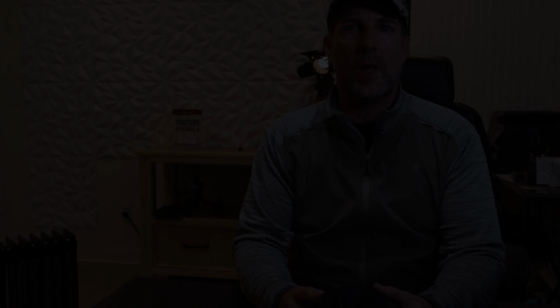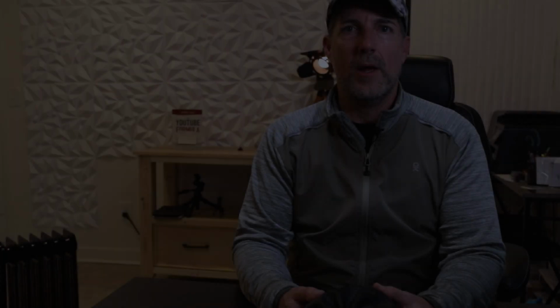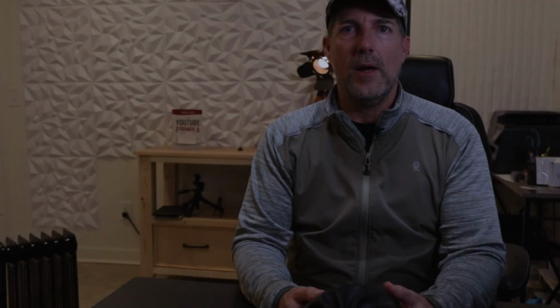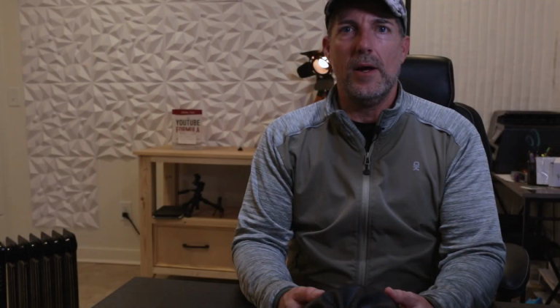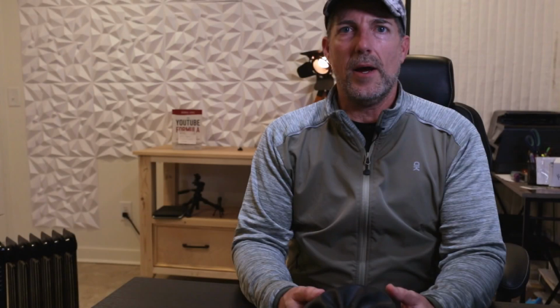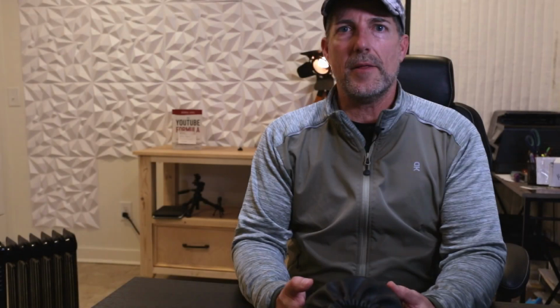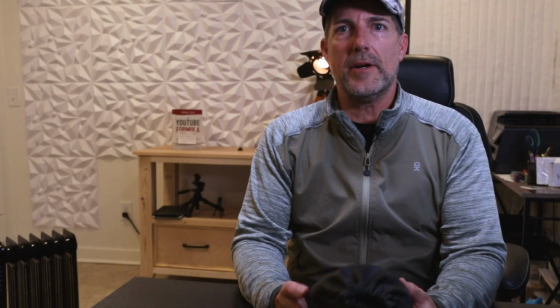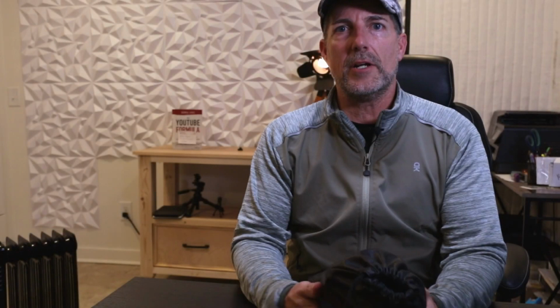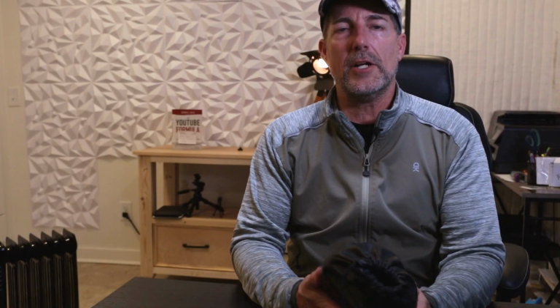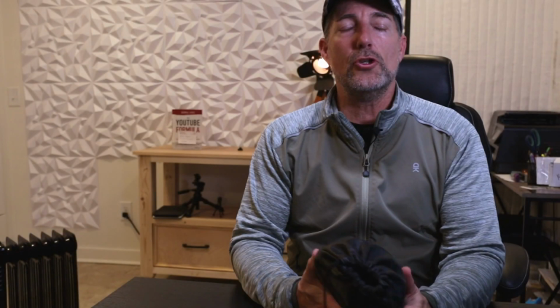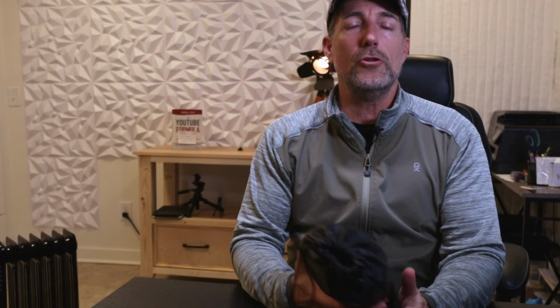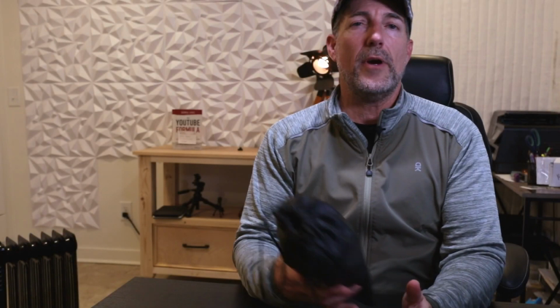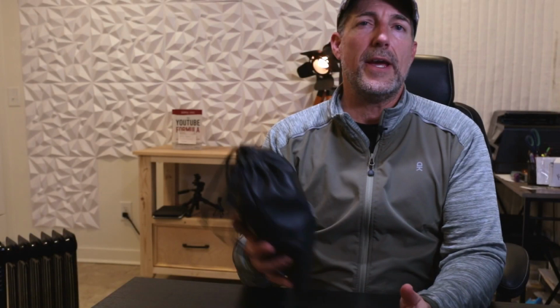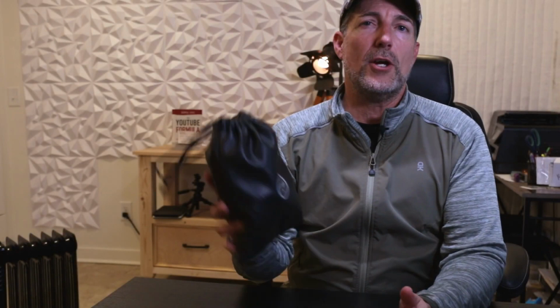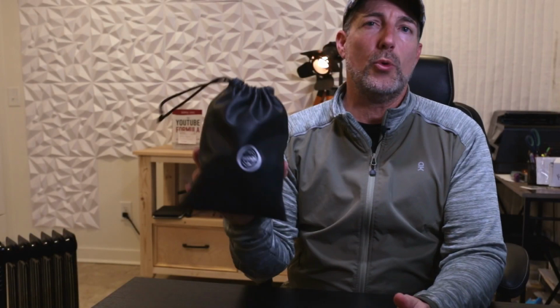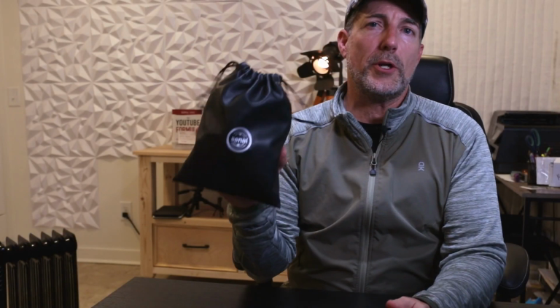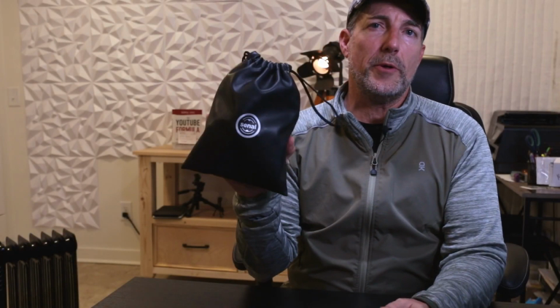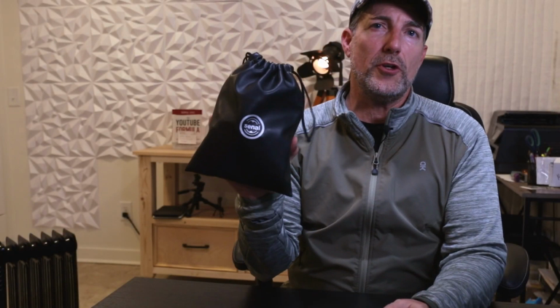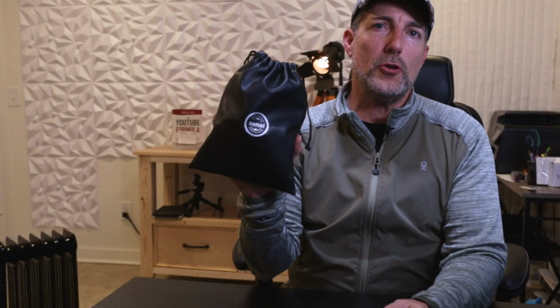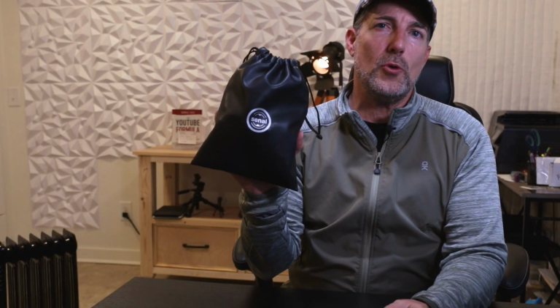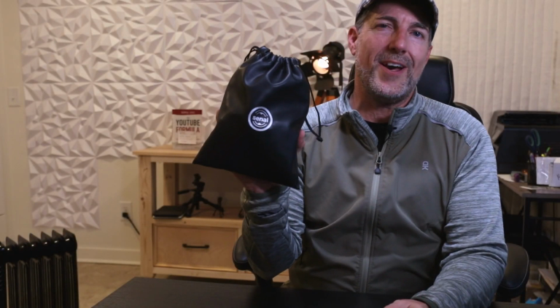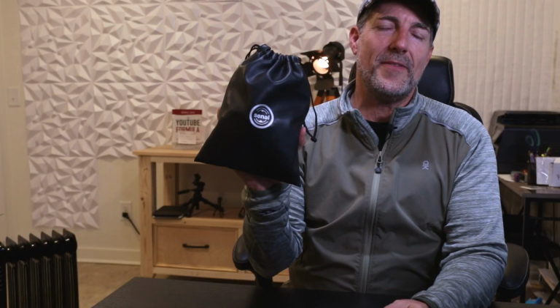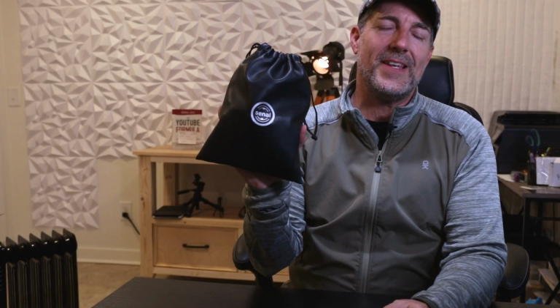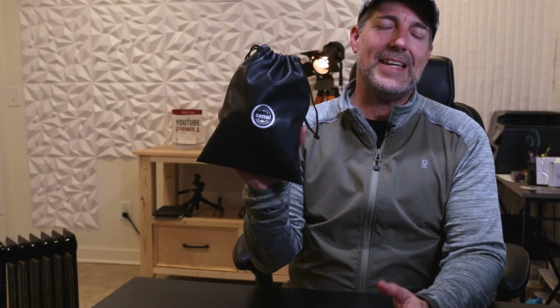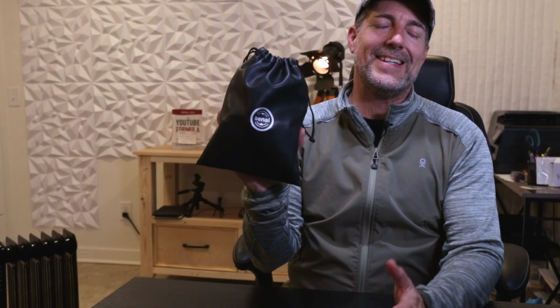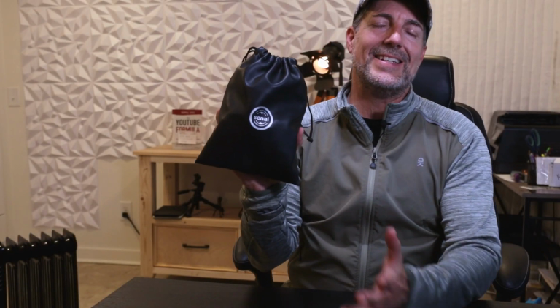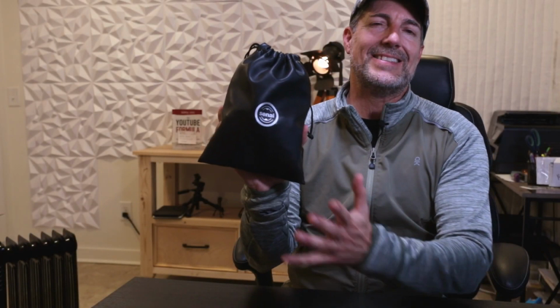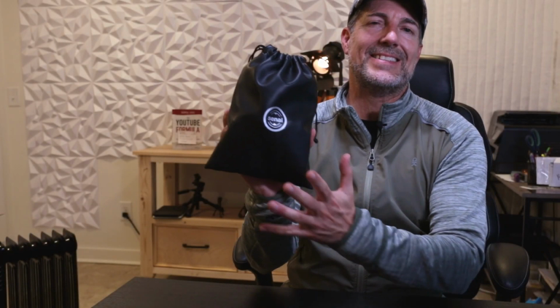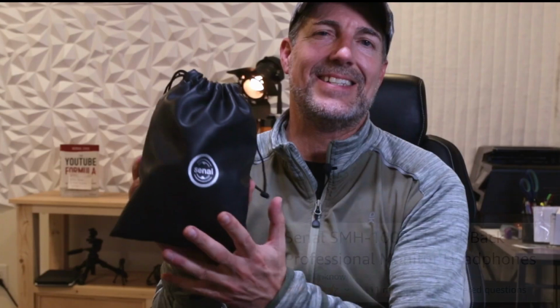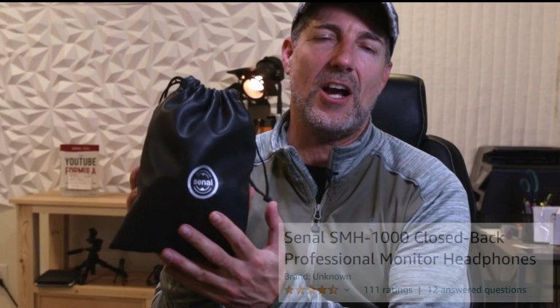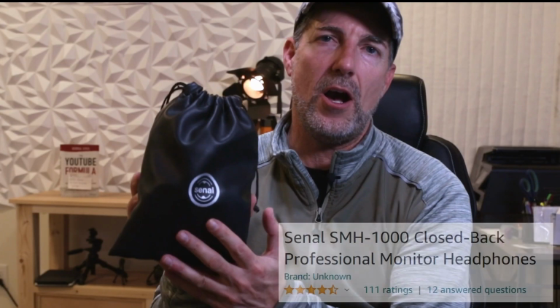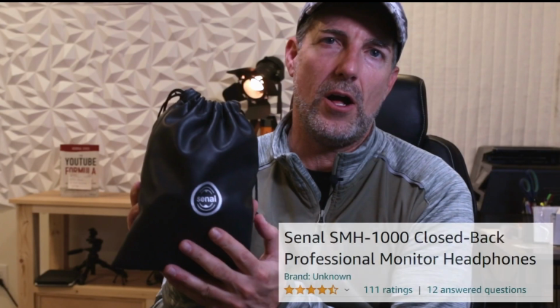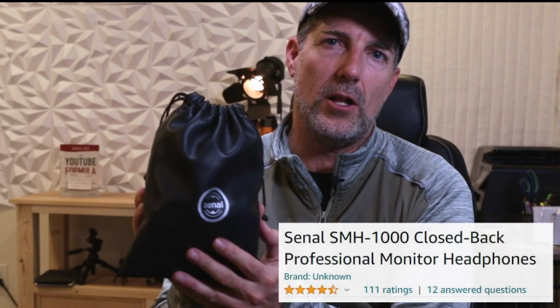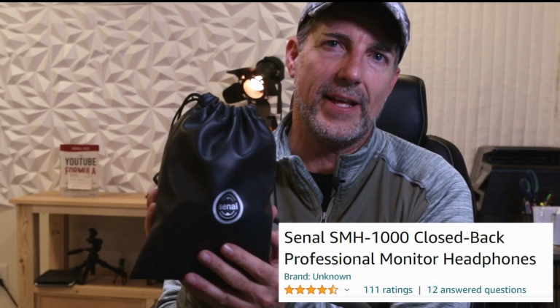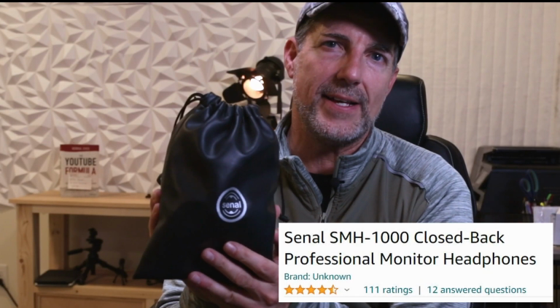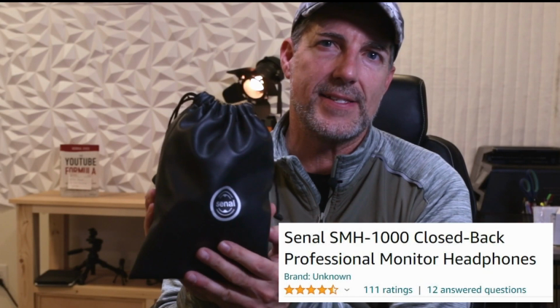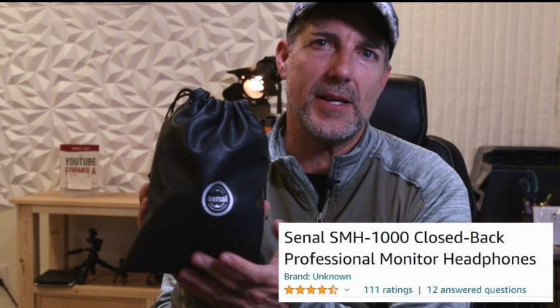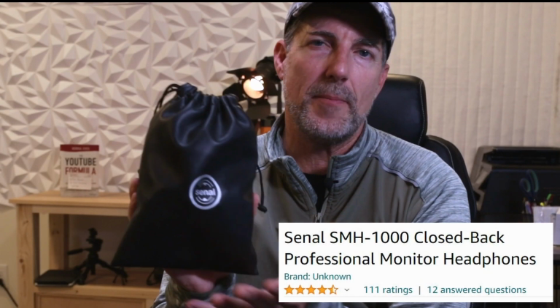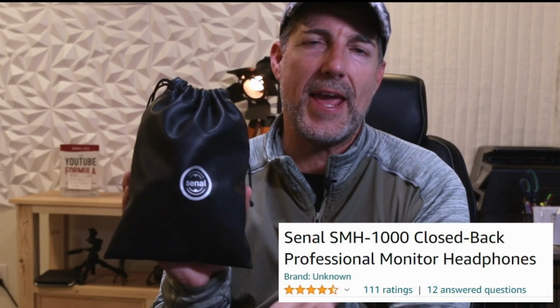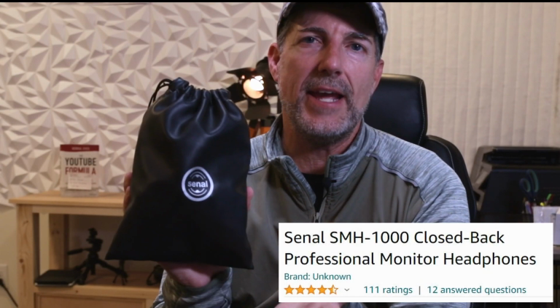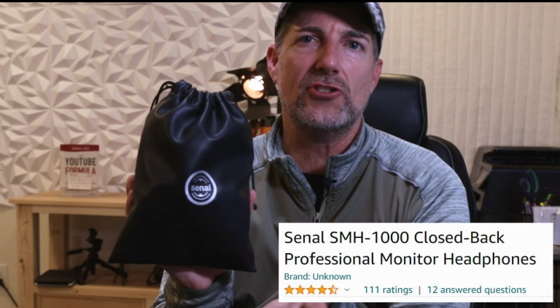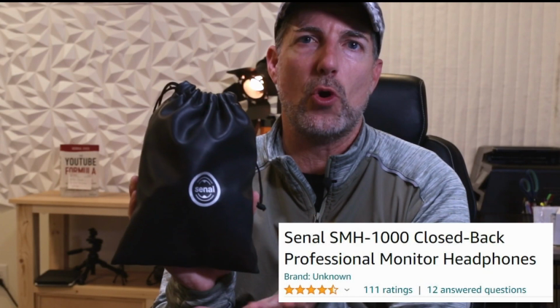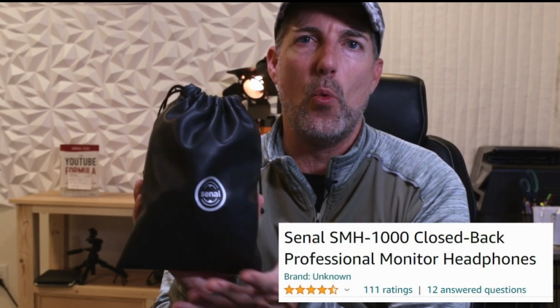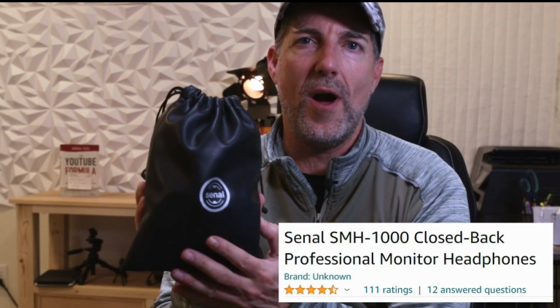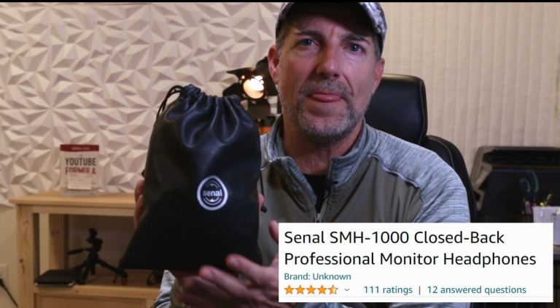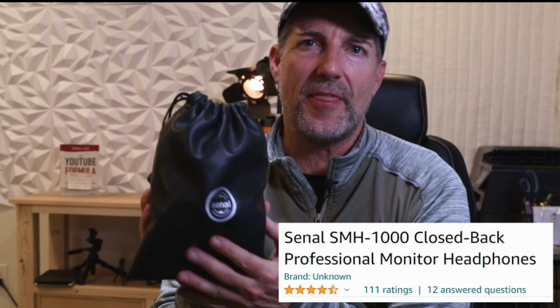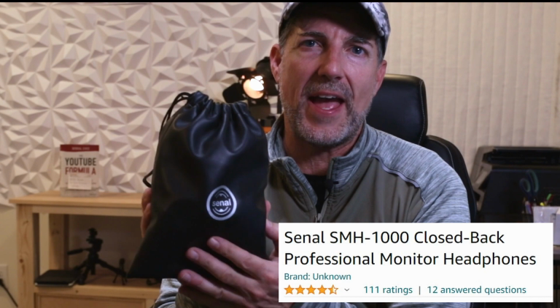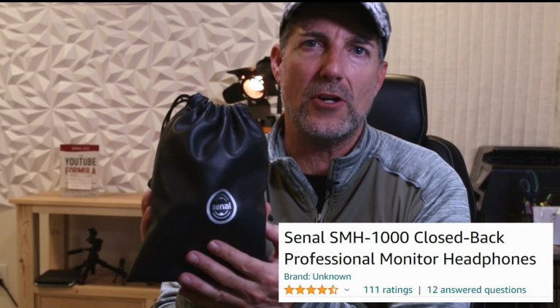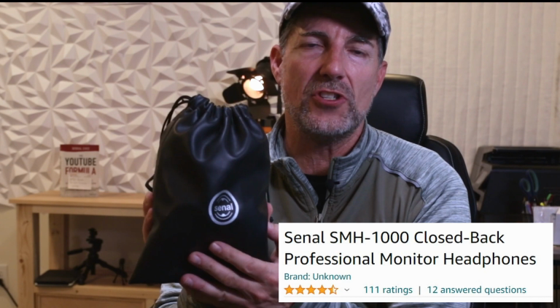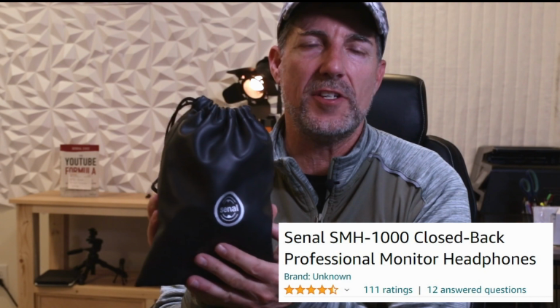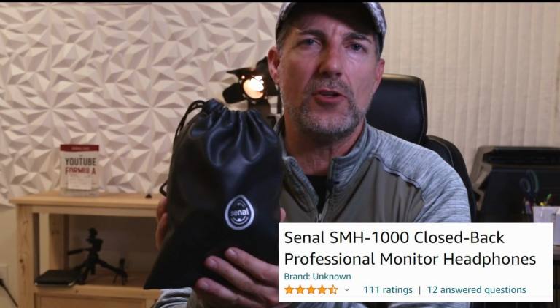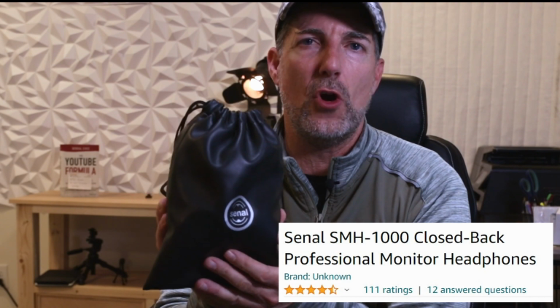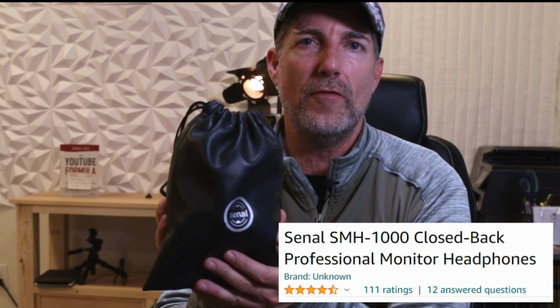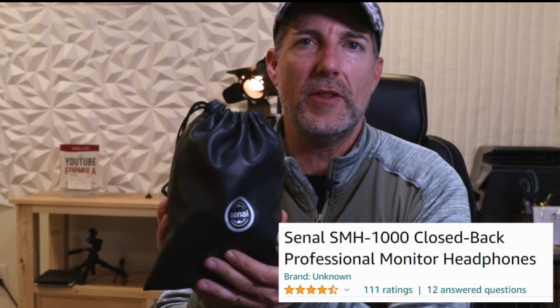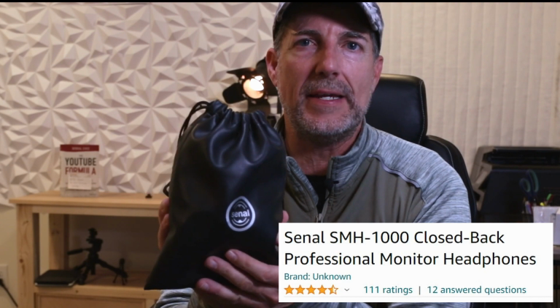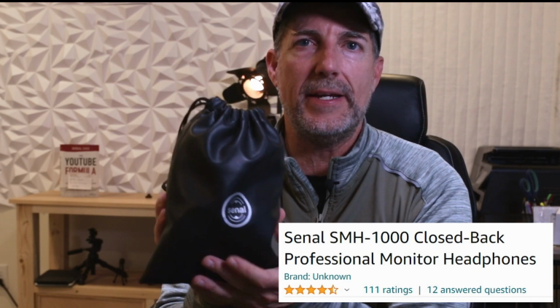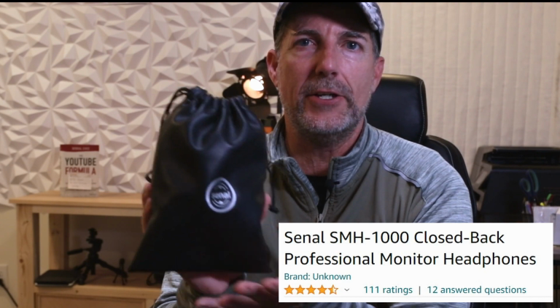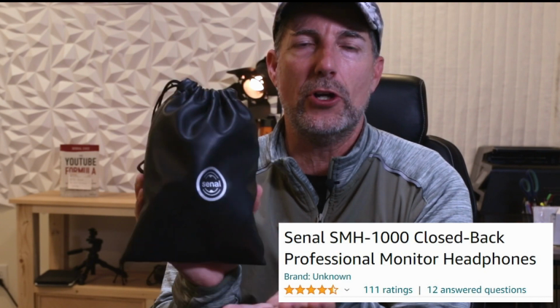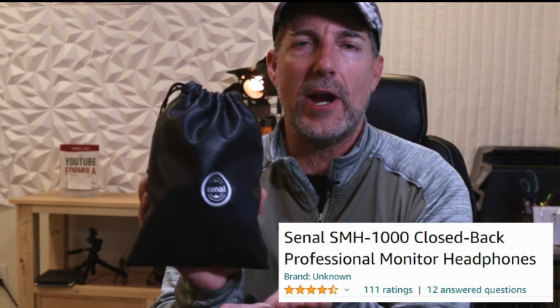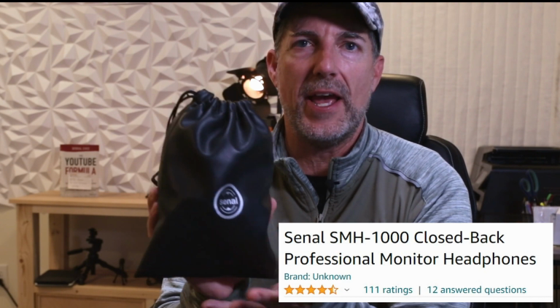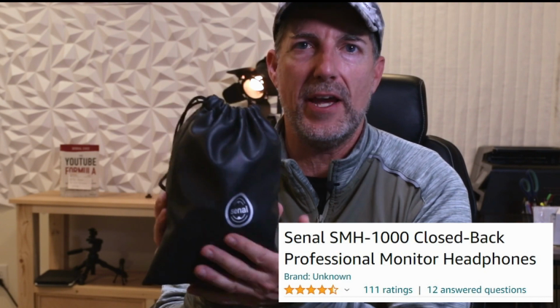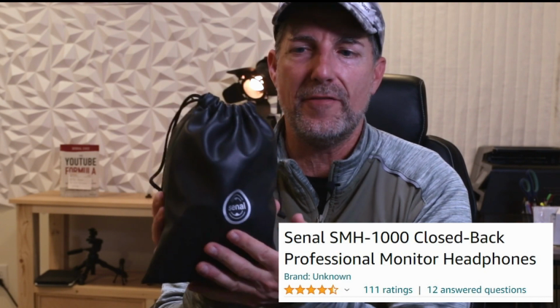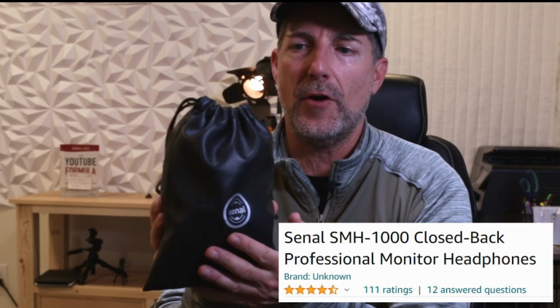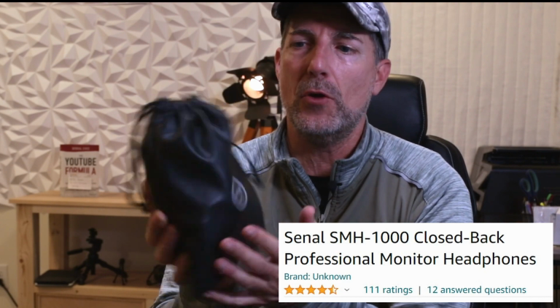Hi there, going to do a quick review of the Sanal SMH-1000 over-the-ear headphones.